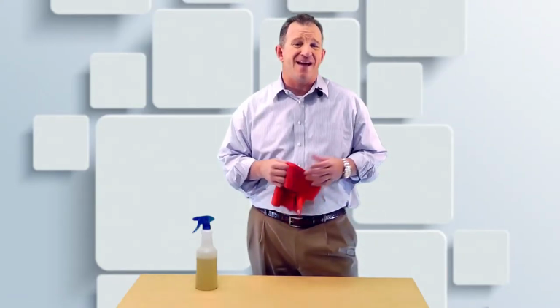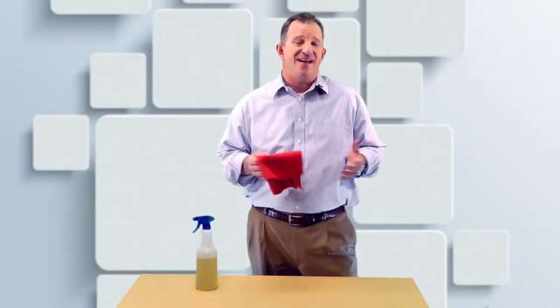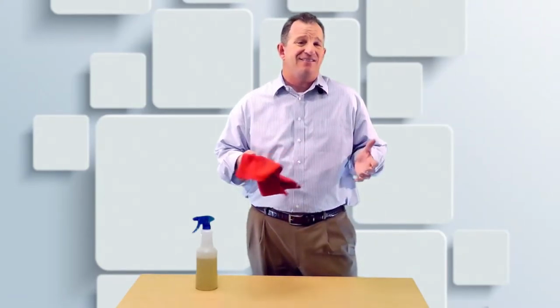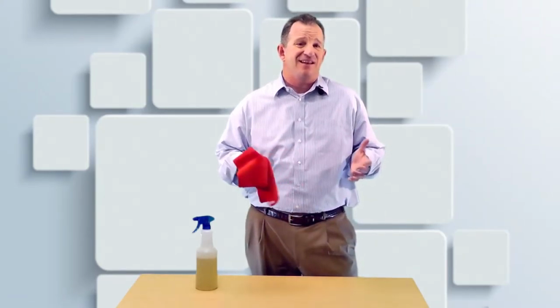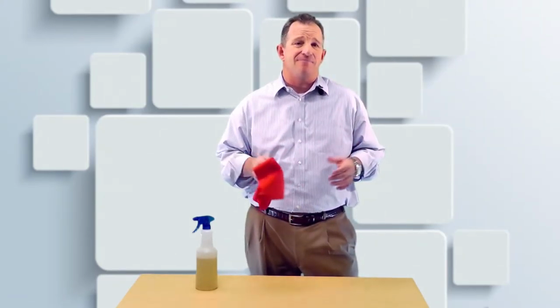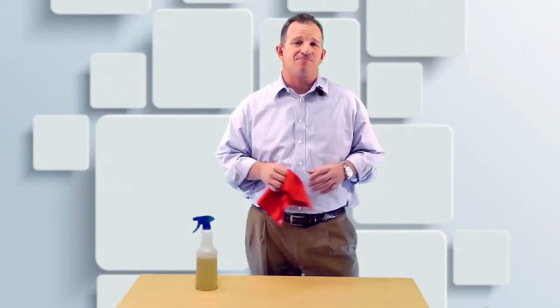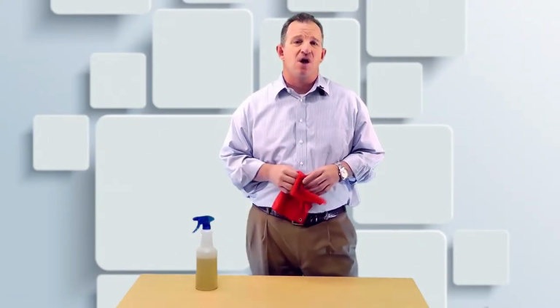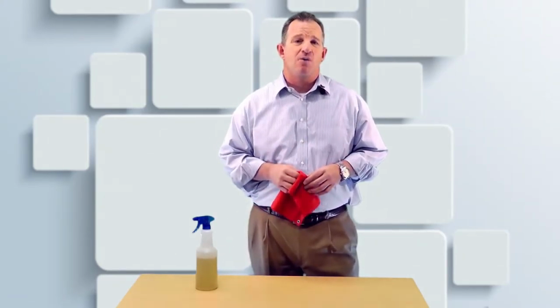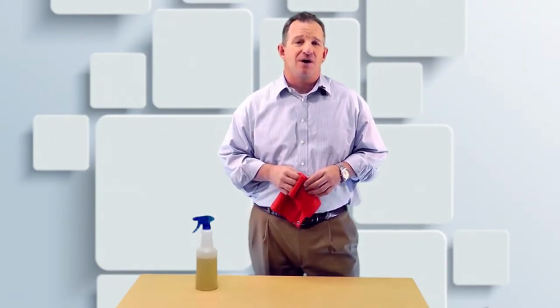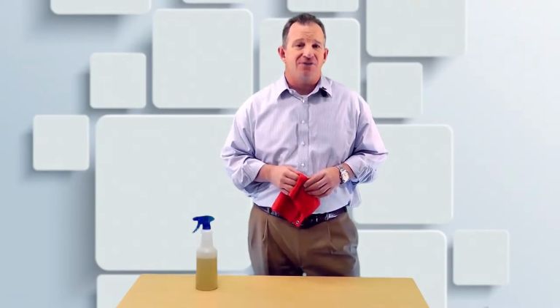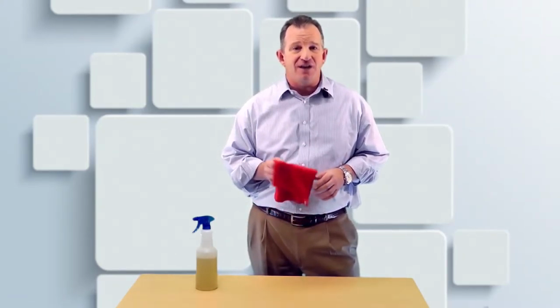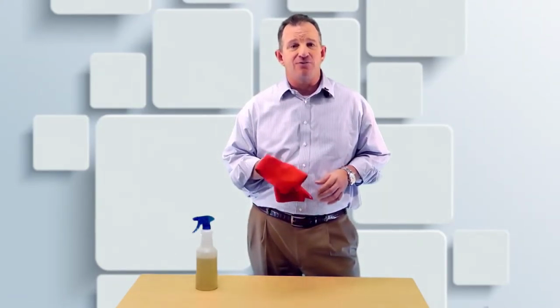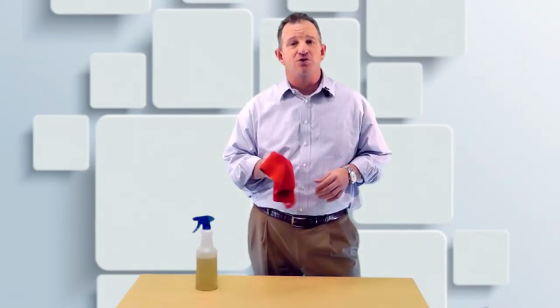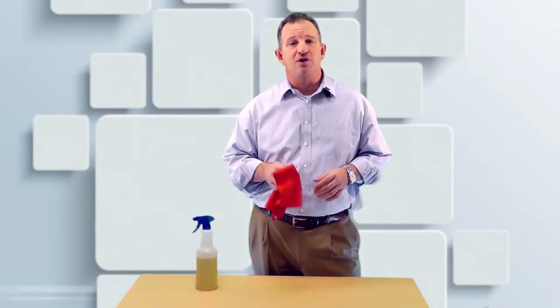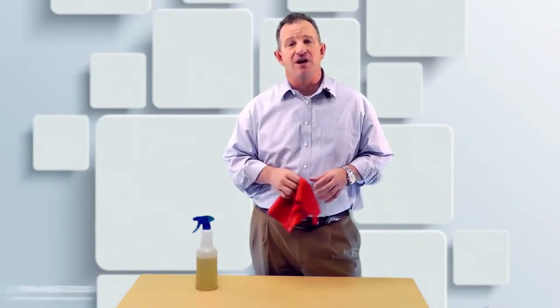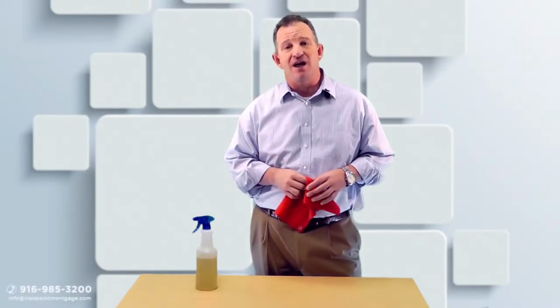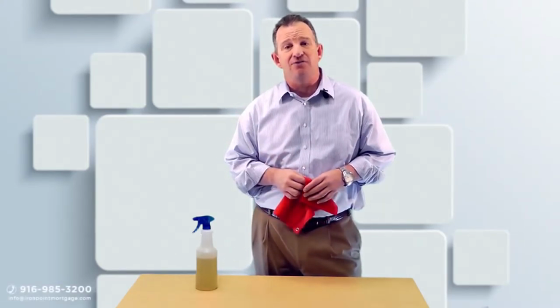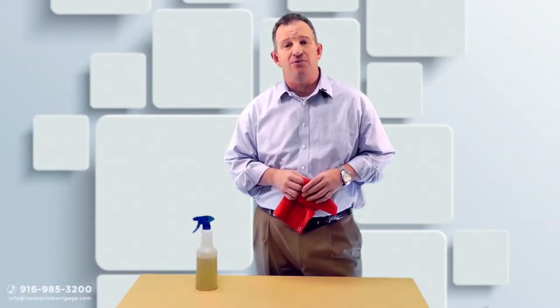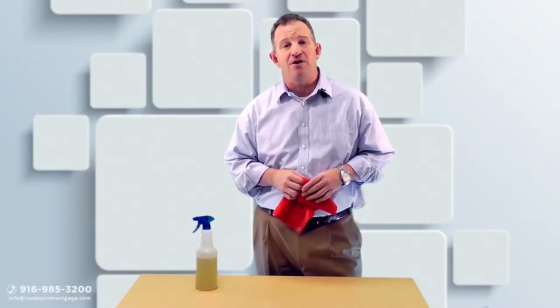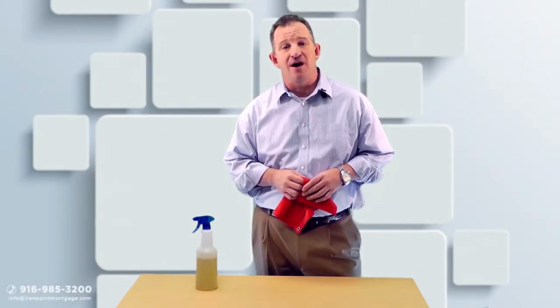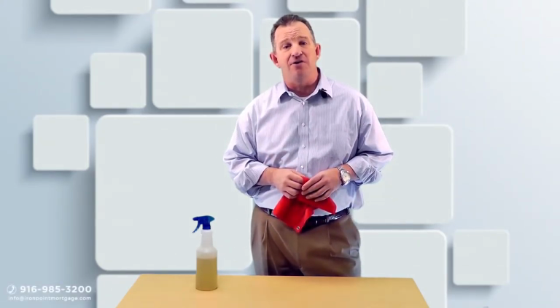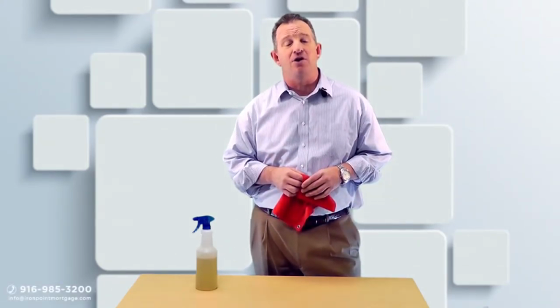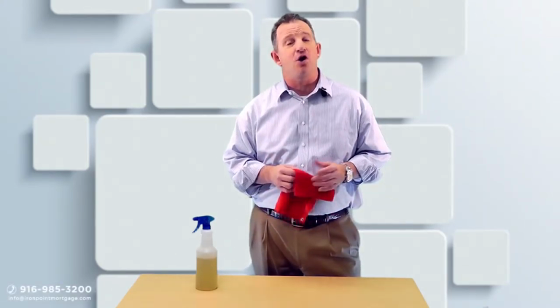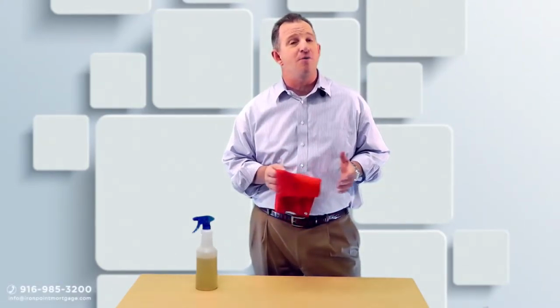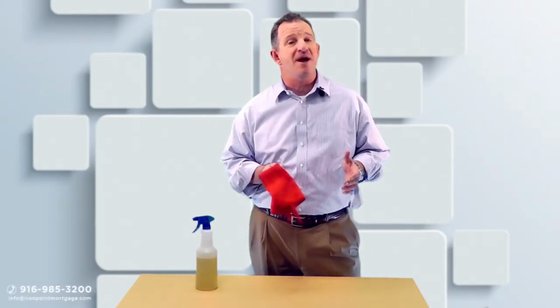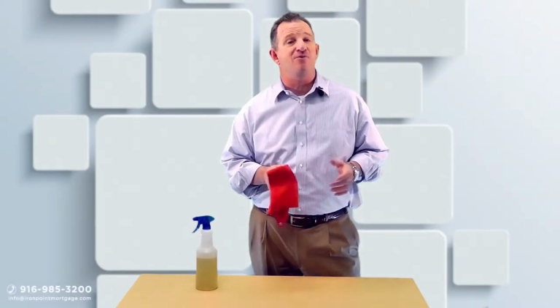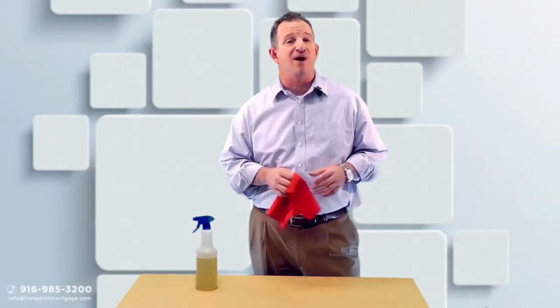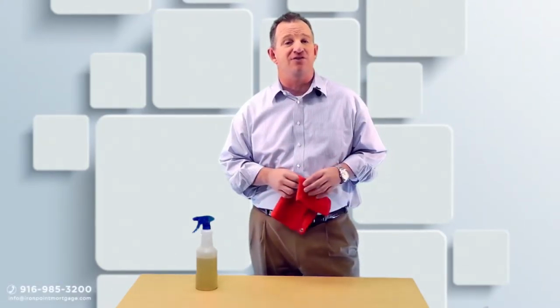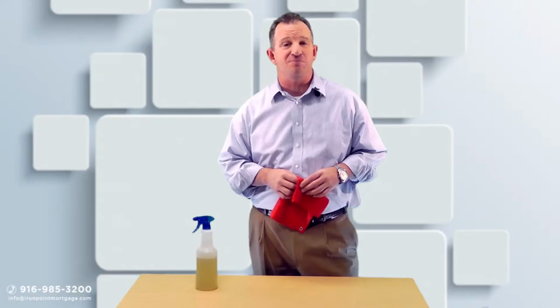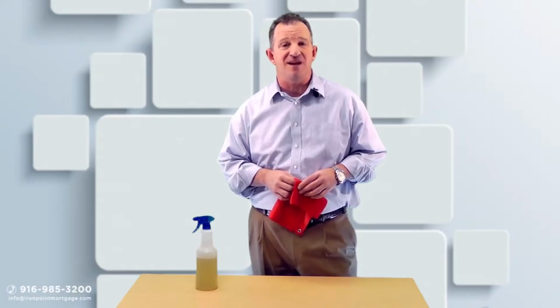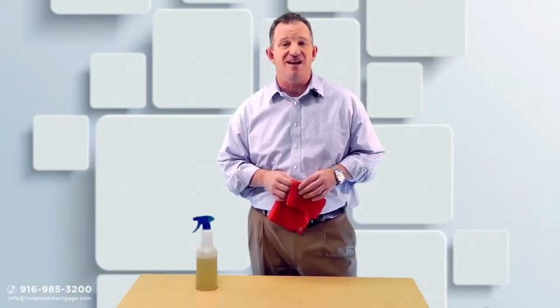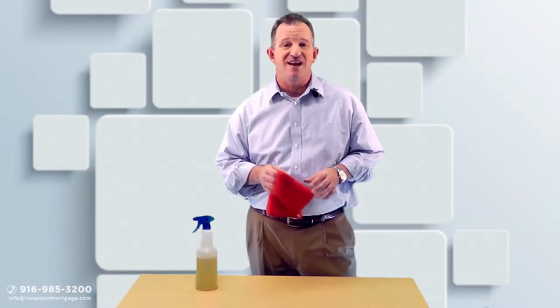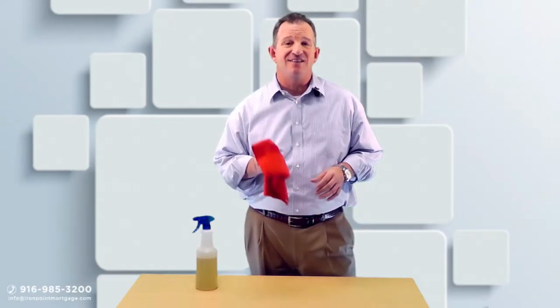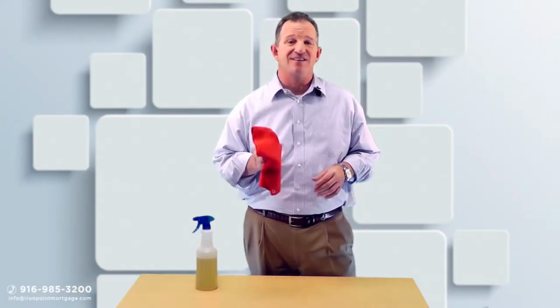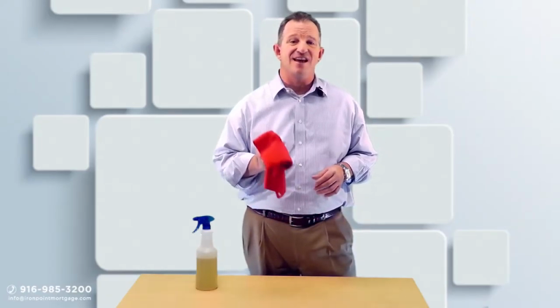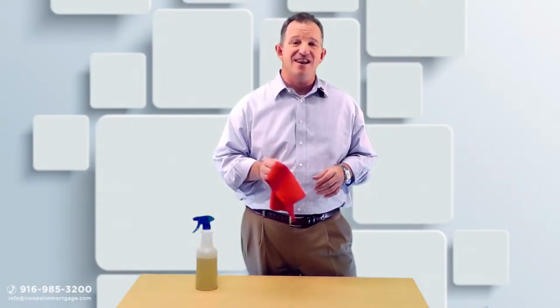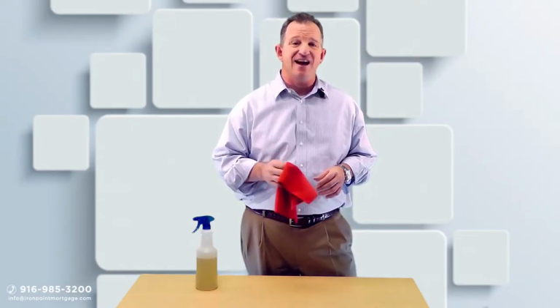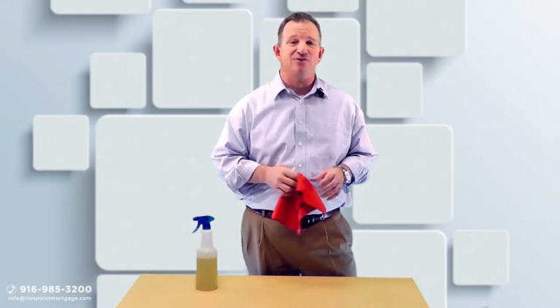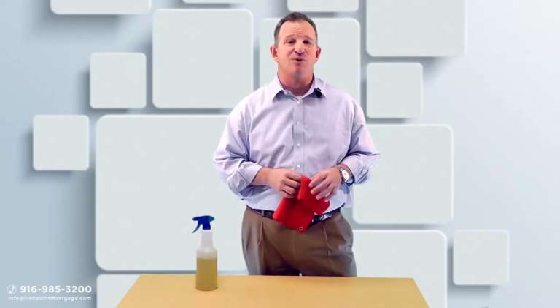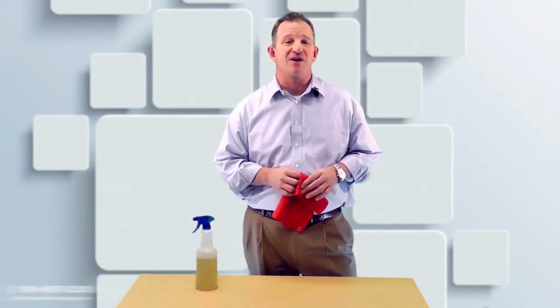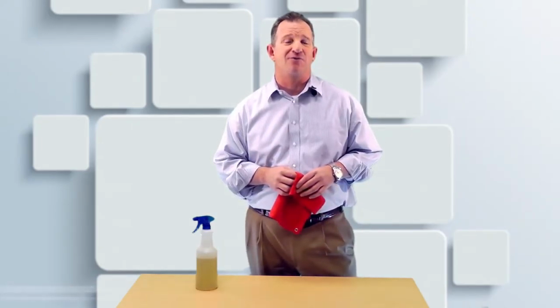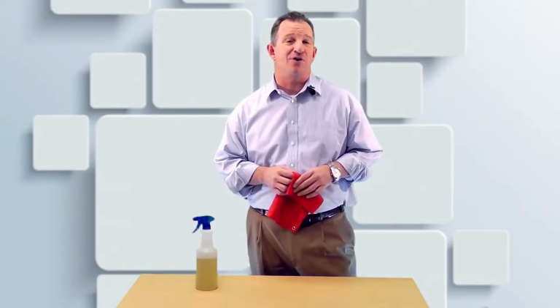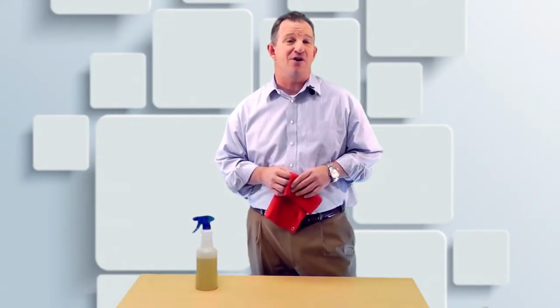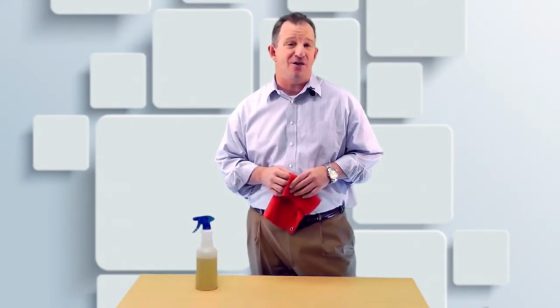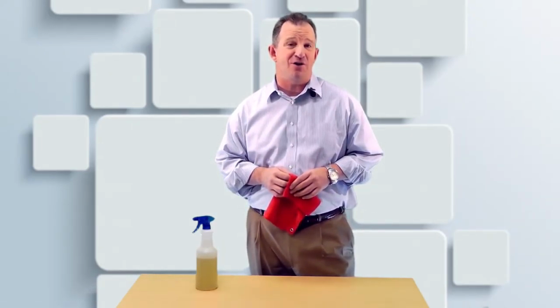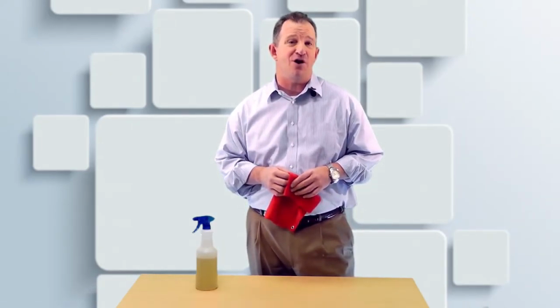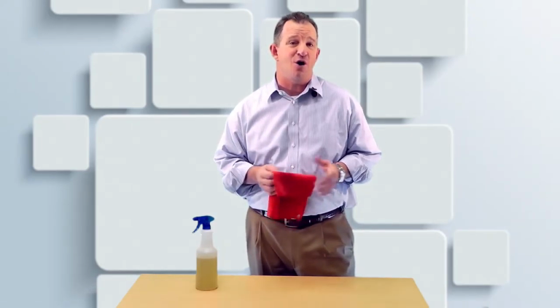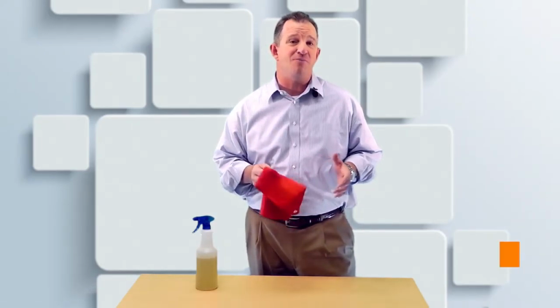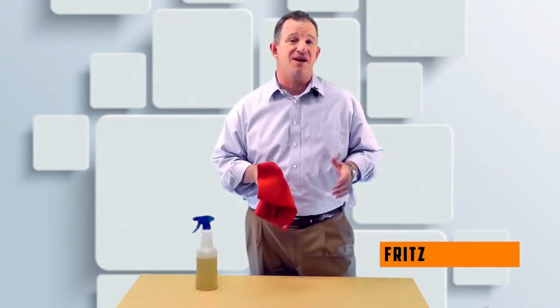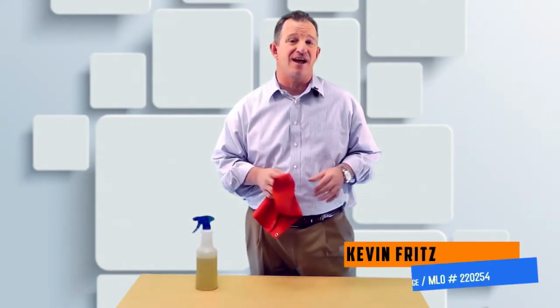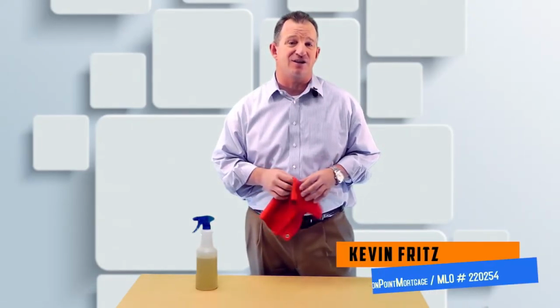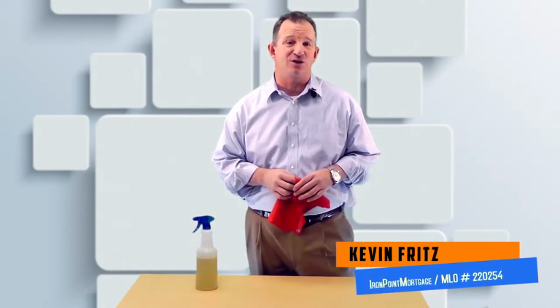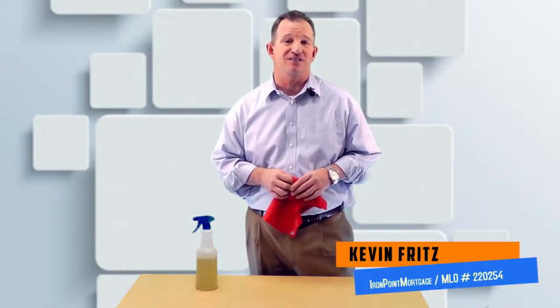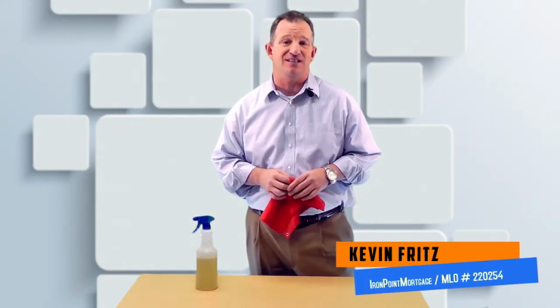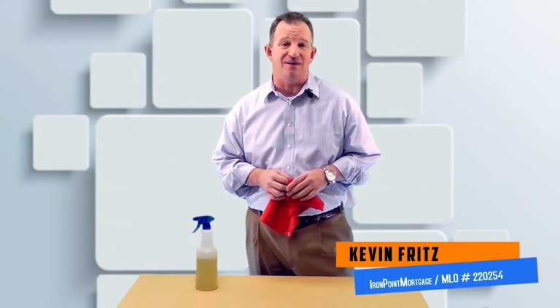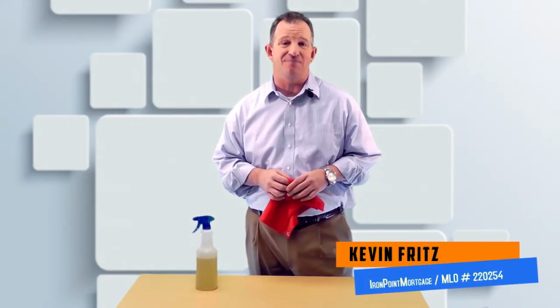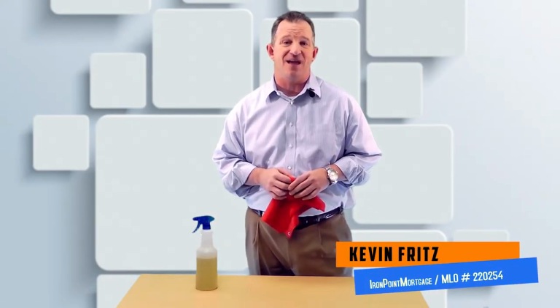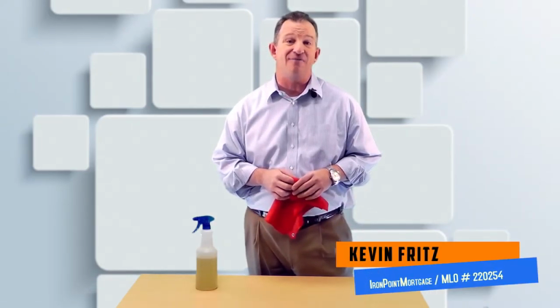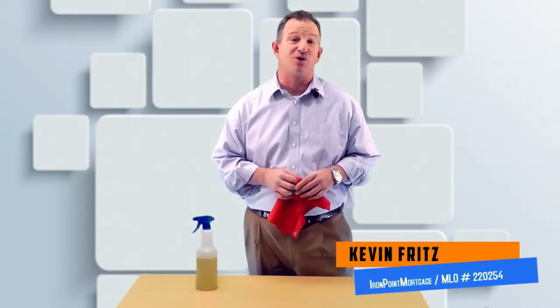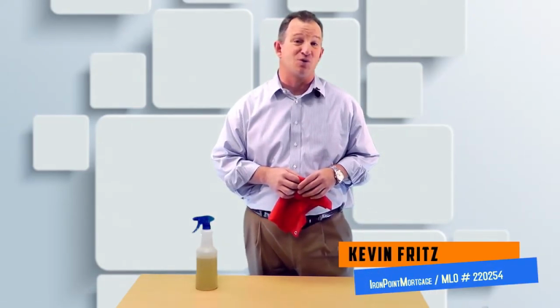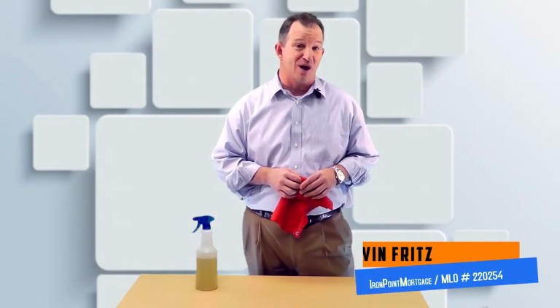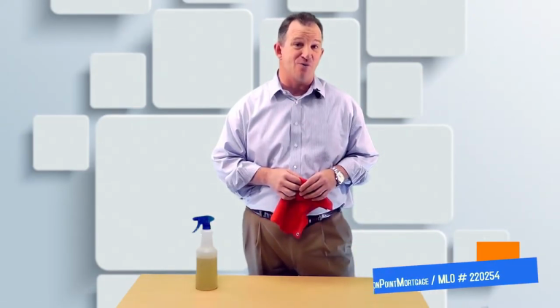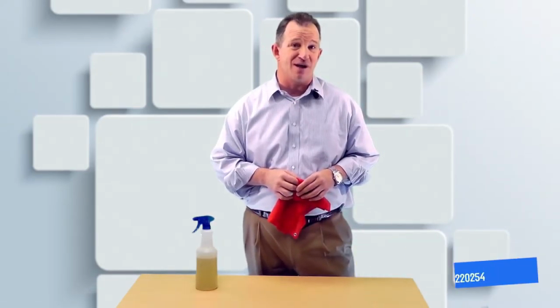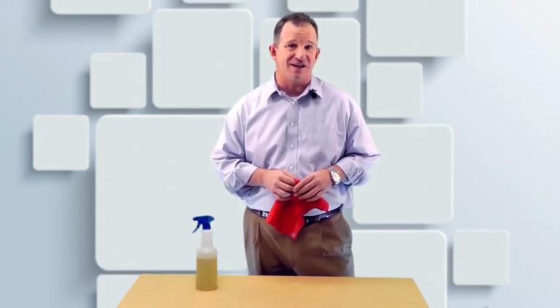And that's it. Thanks for joining us for another homemade recipe. See you next week for another Home Connection Tip. Have a great week.